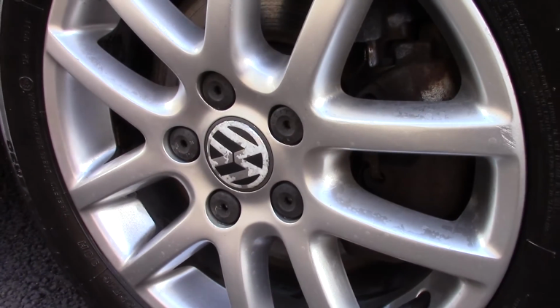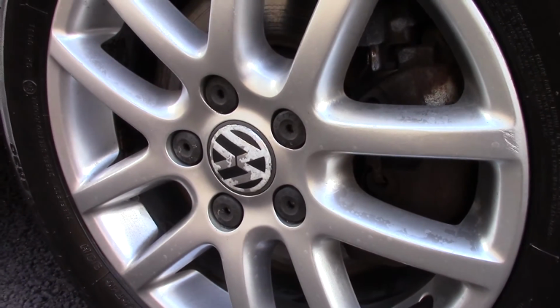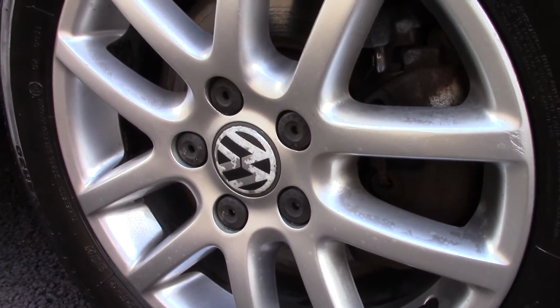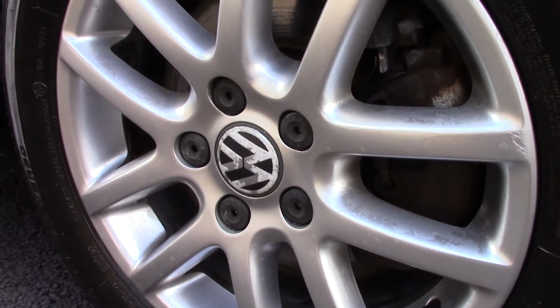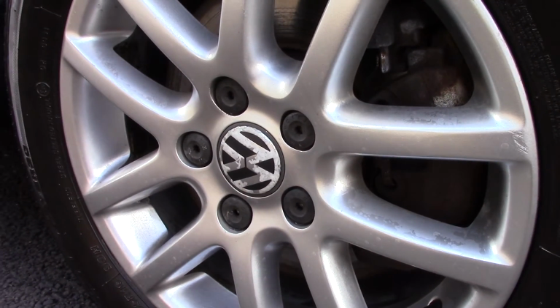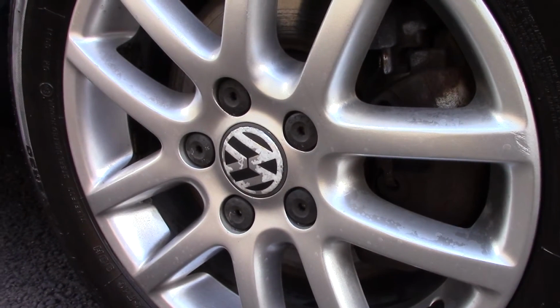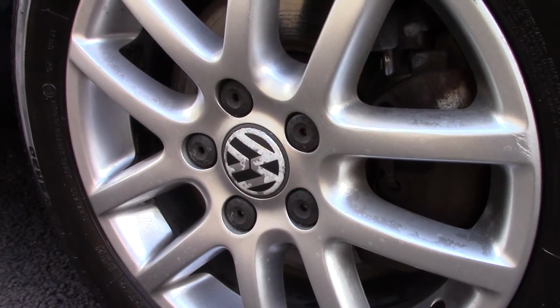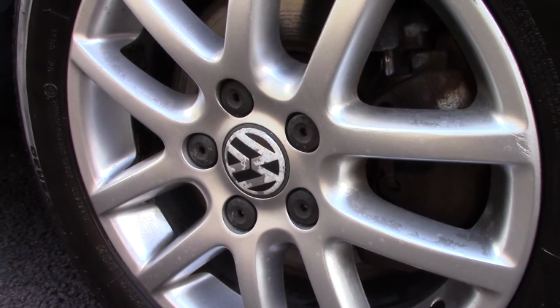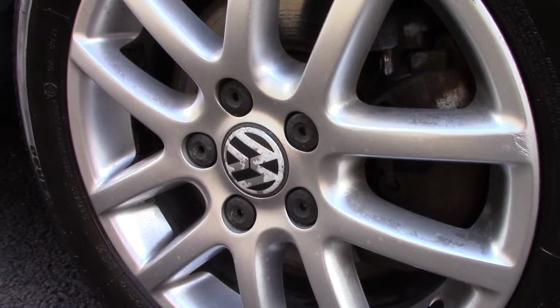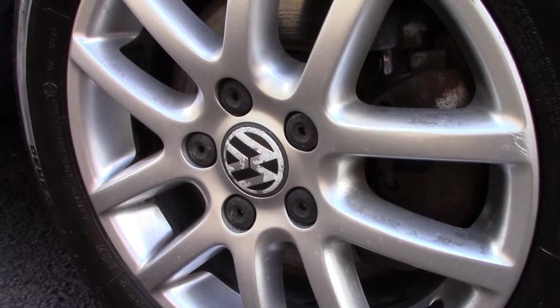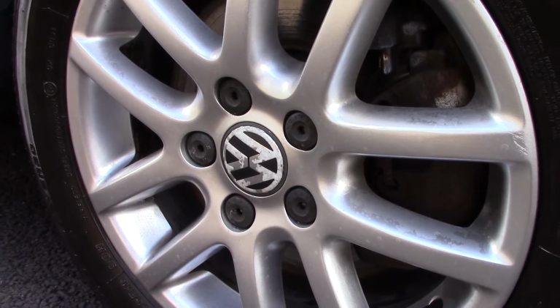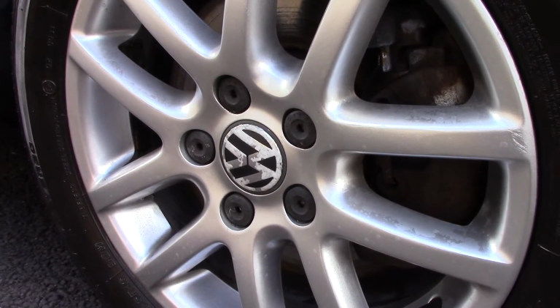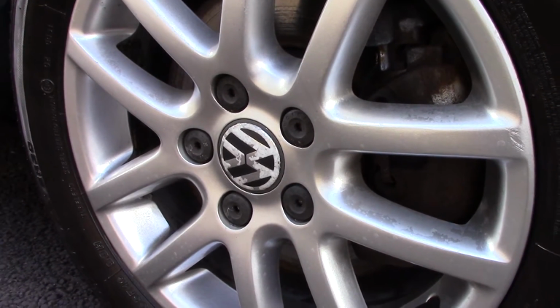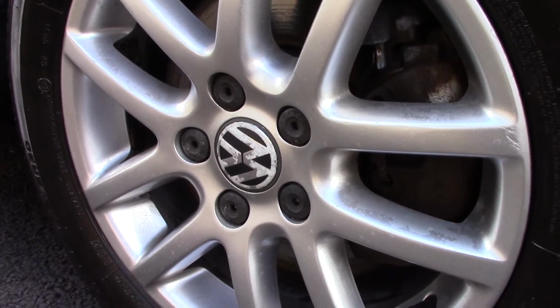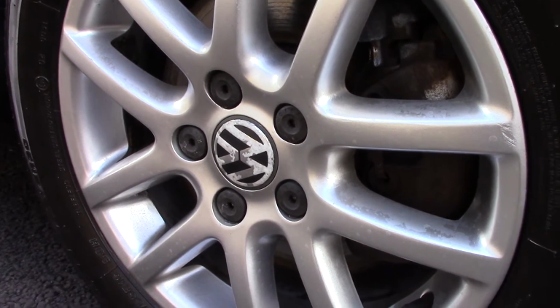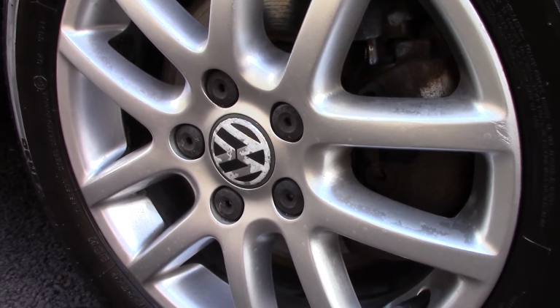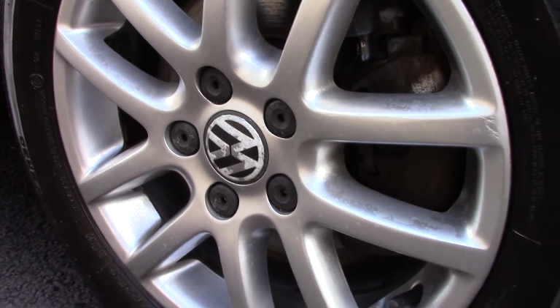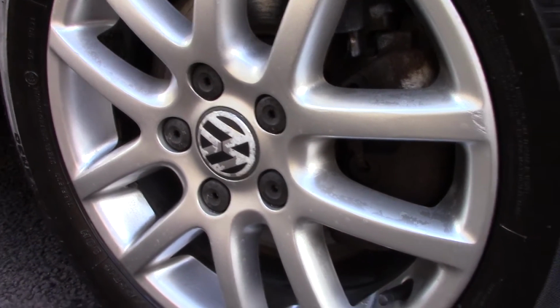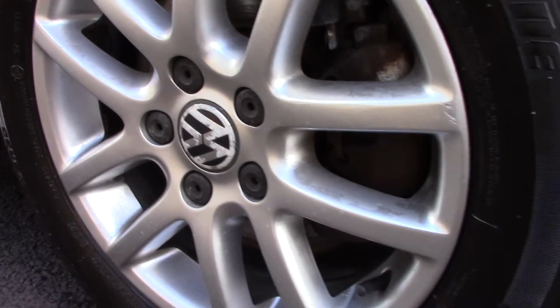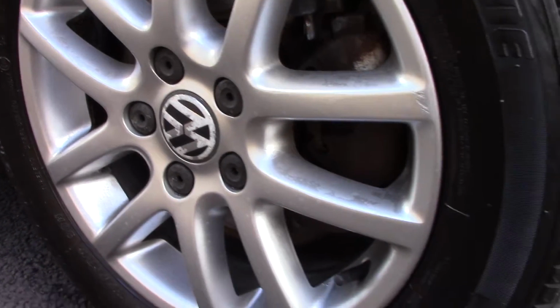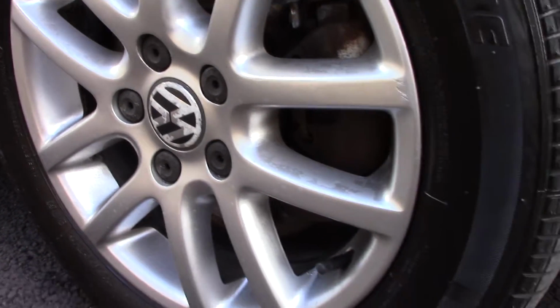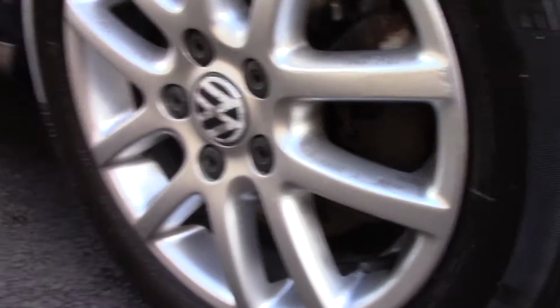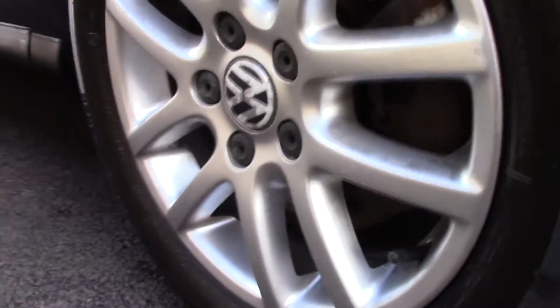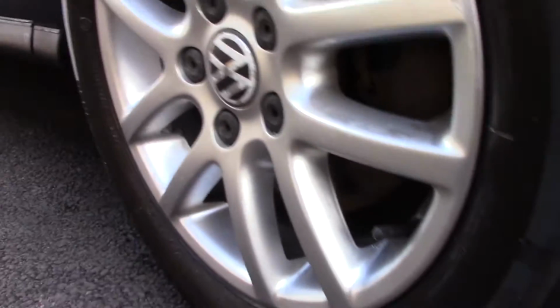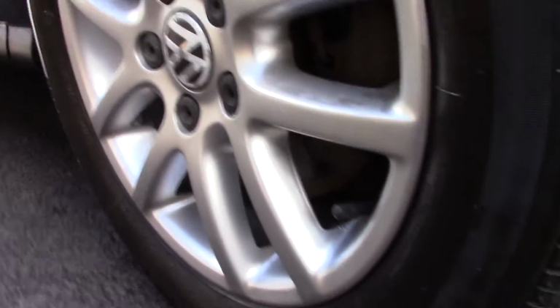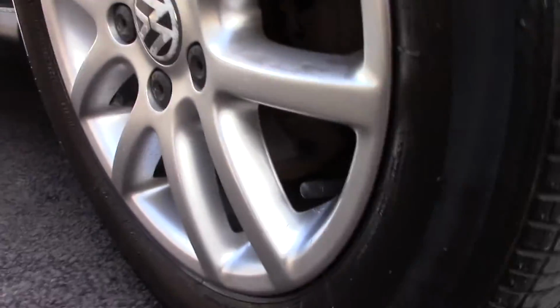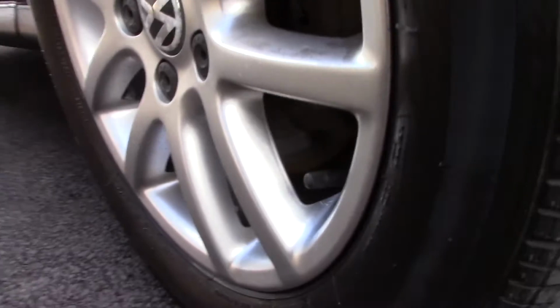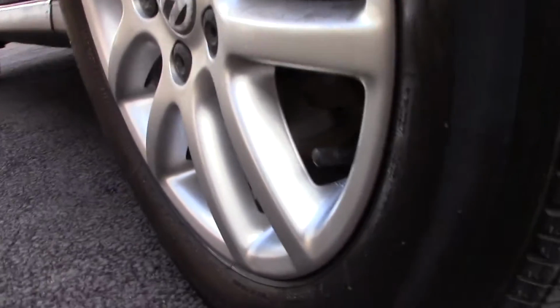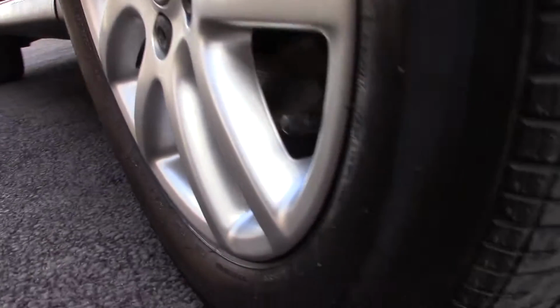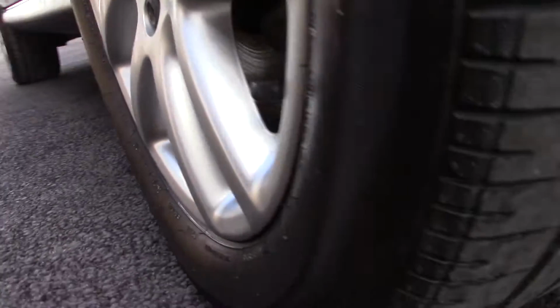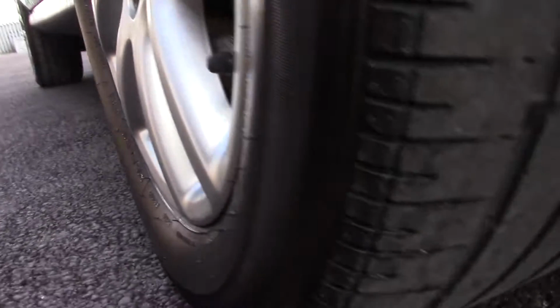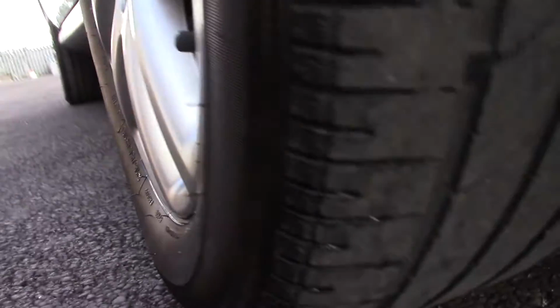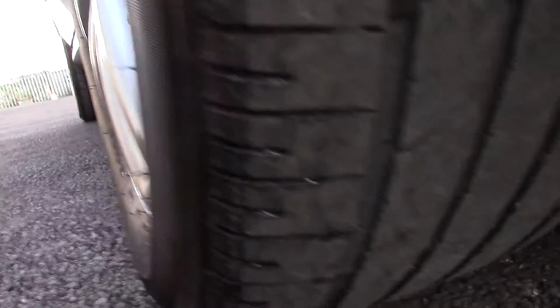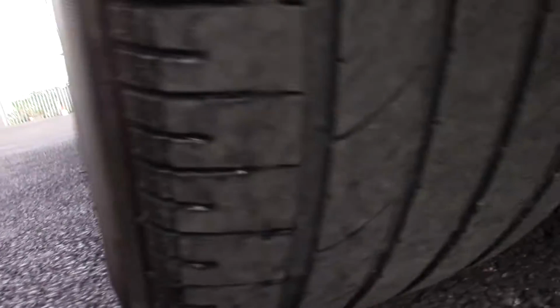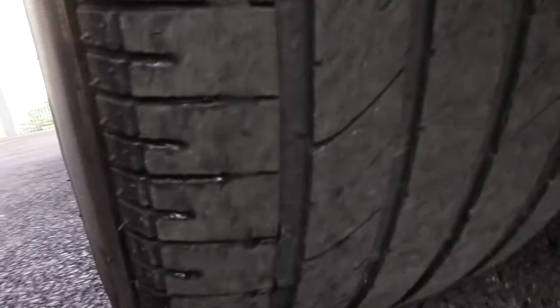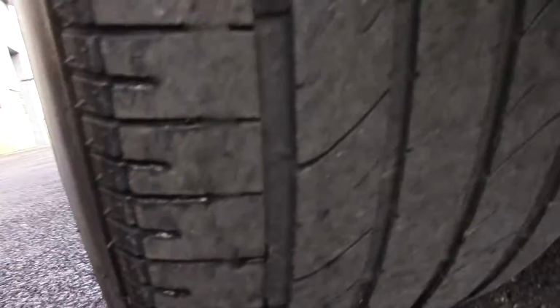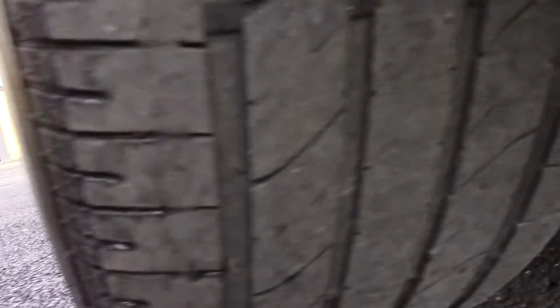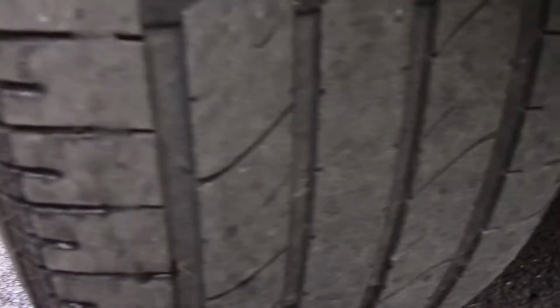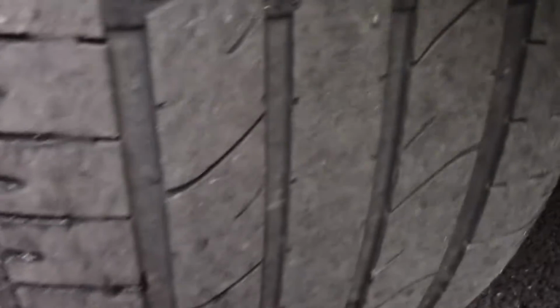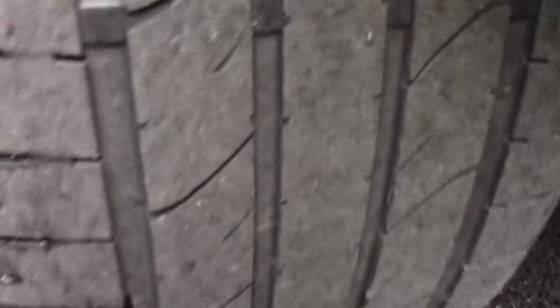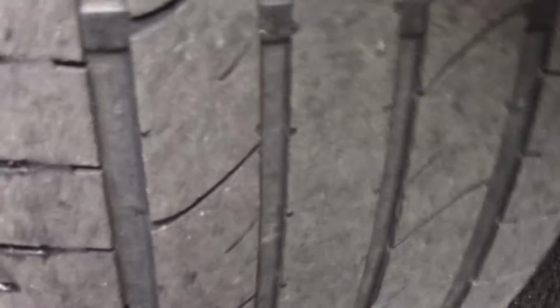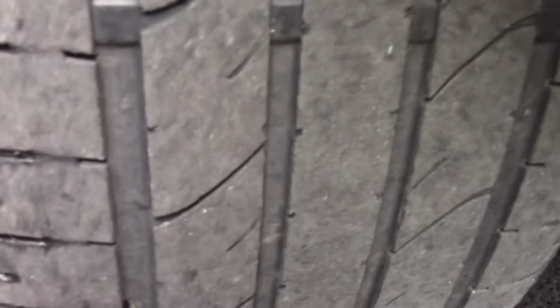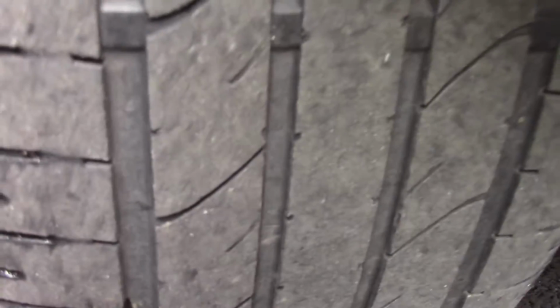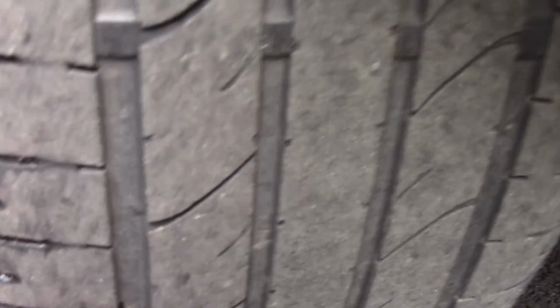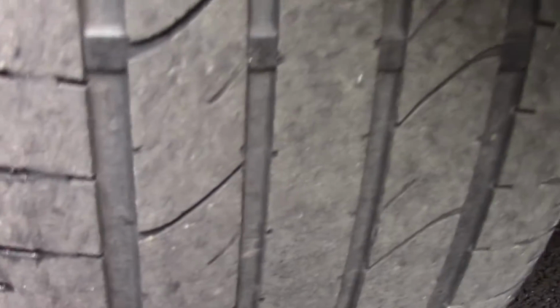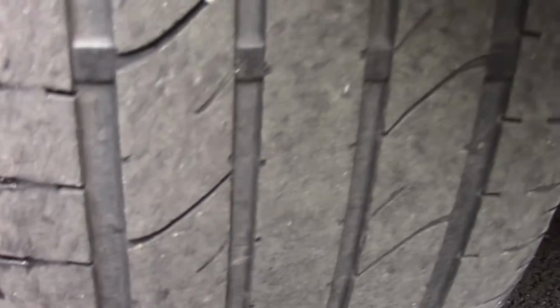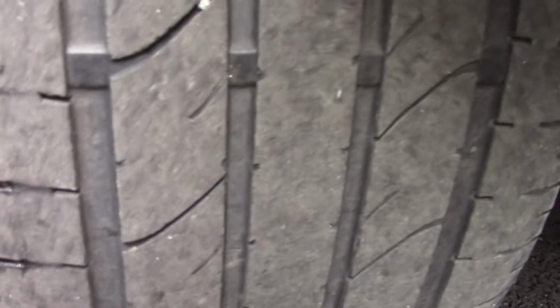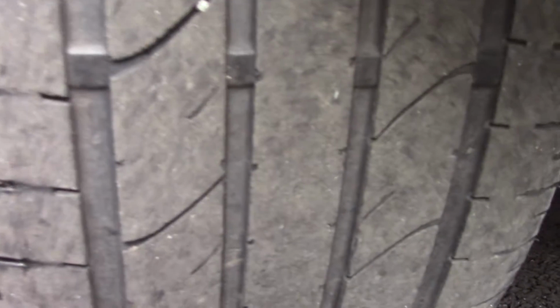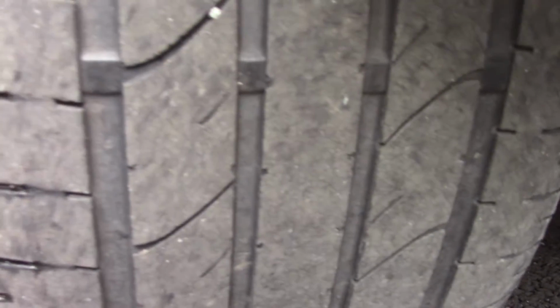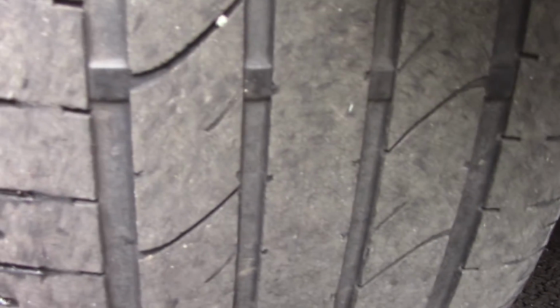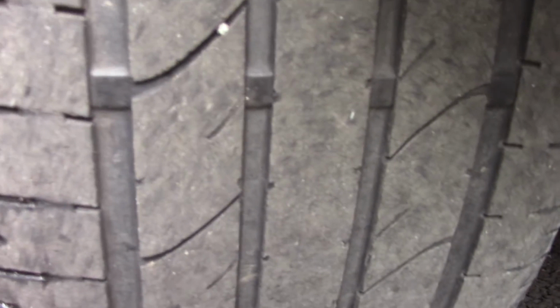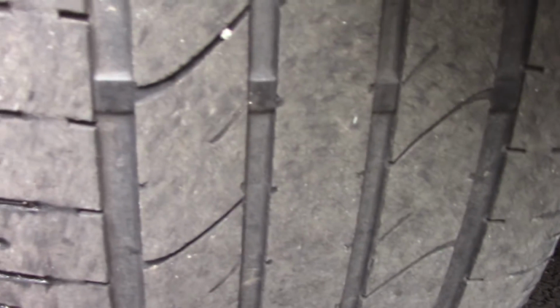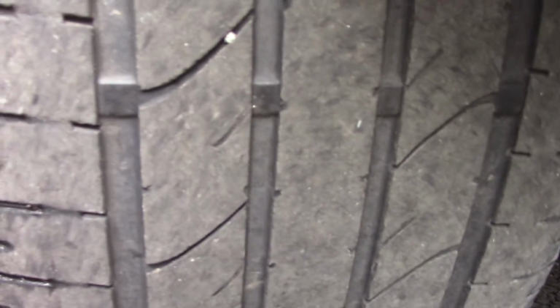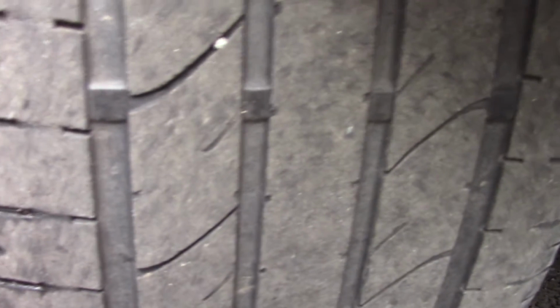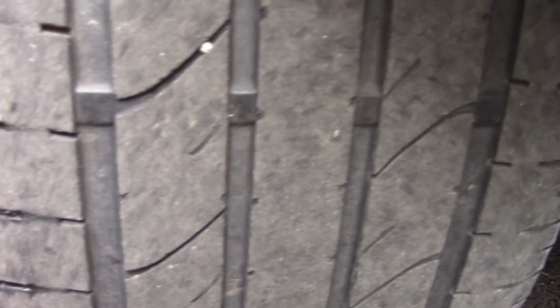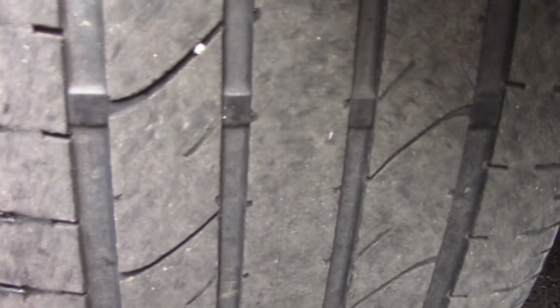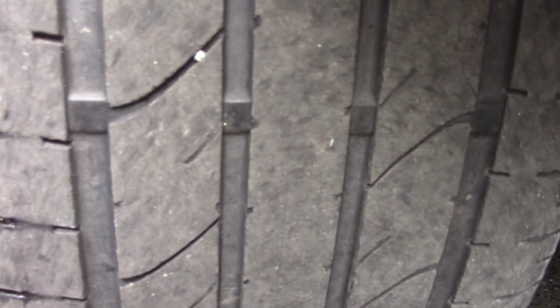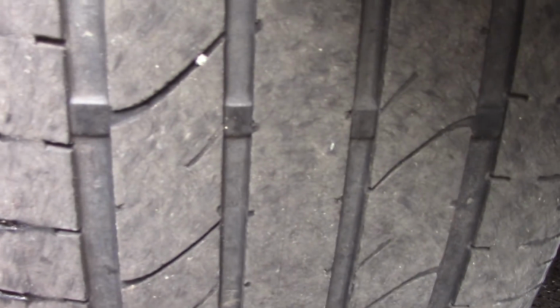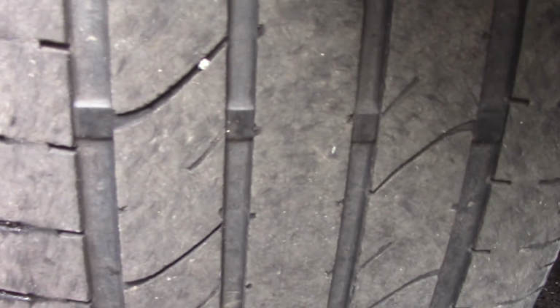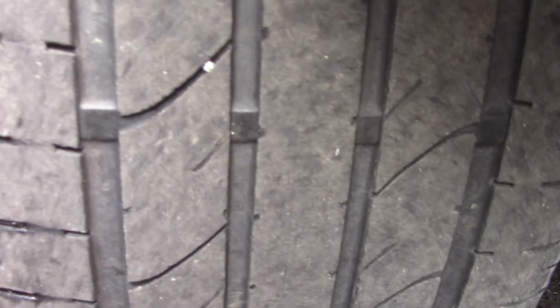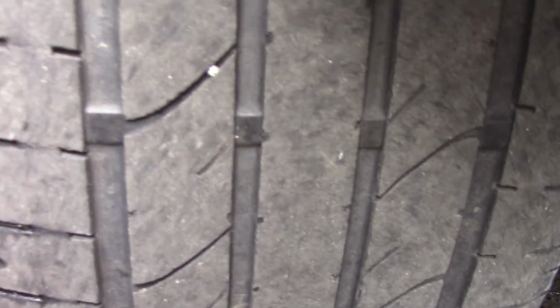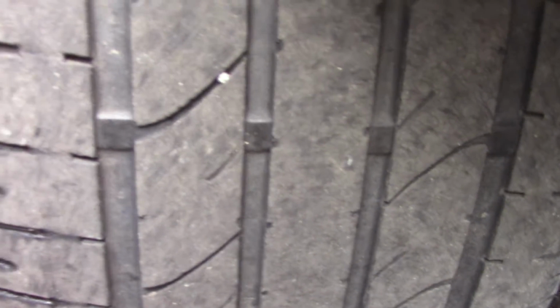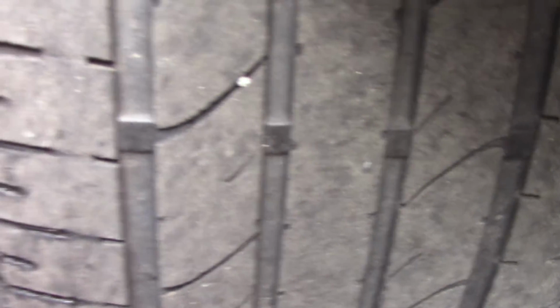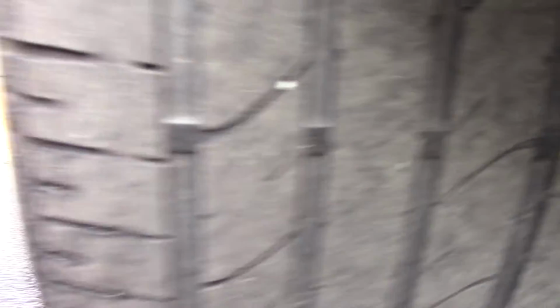Down here we can get a look at the alloy wheels. Compared to a new tyre which is 8mm, these are 4mm on the front and 7mm on the rear.